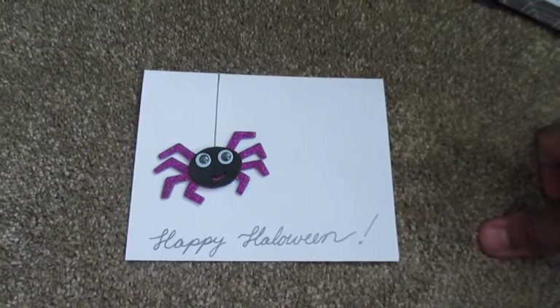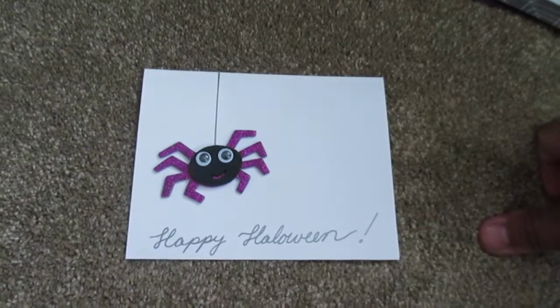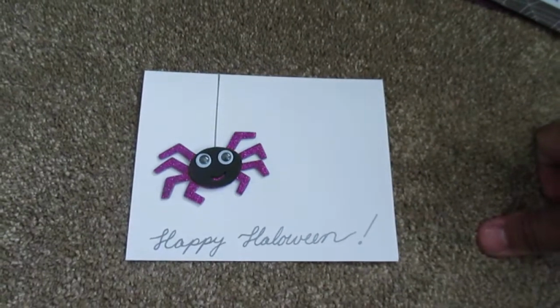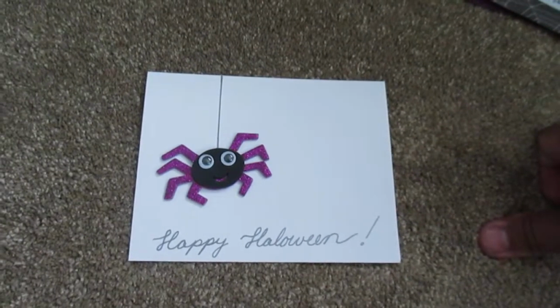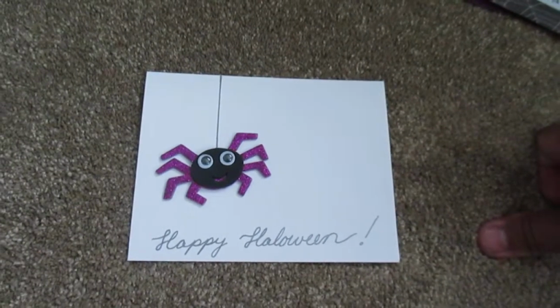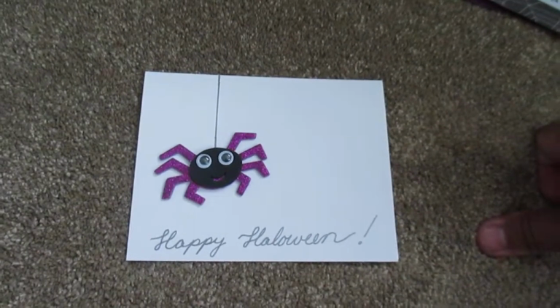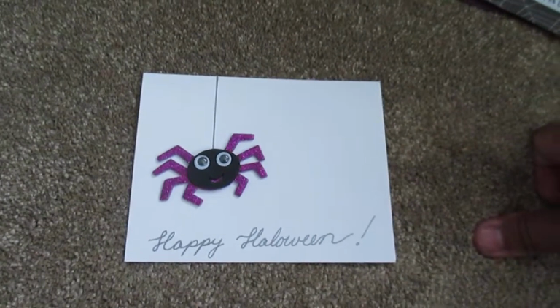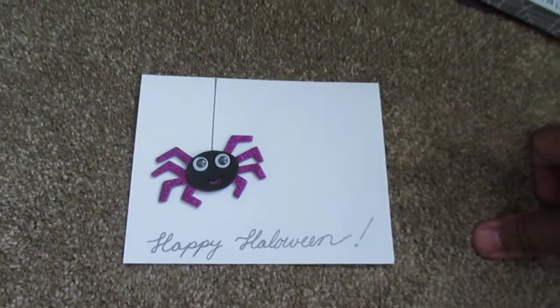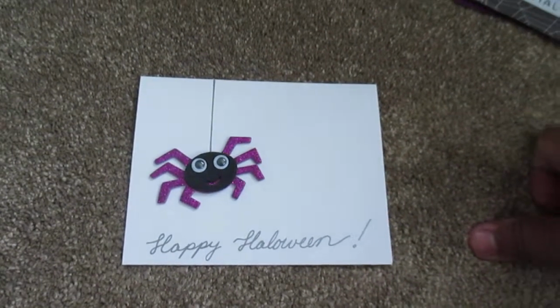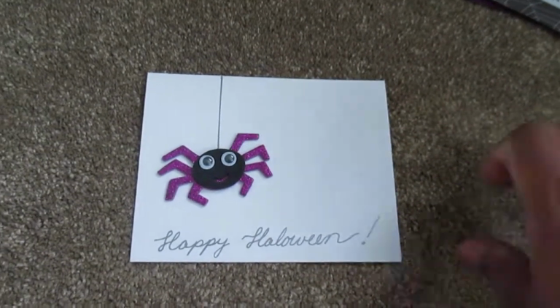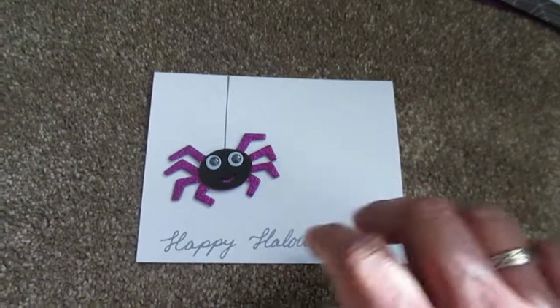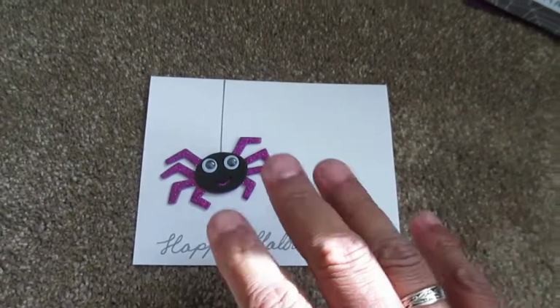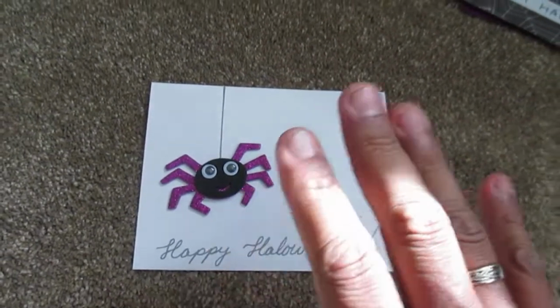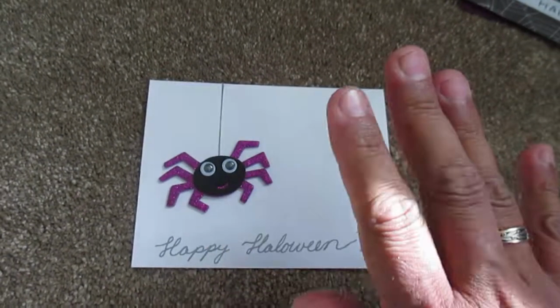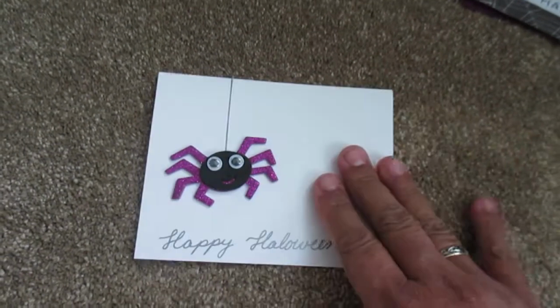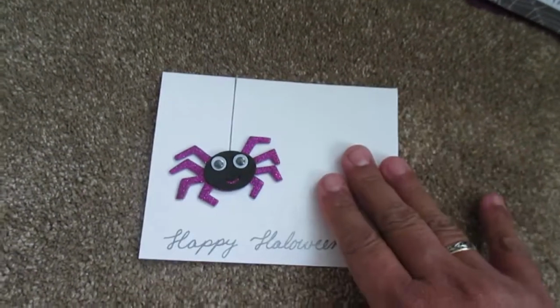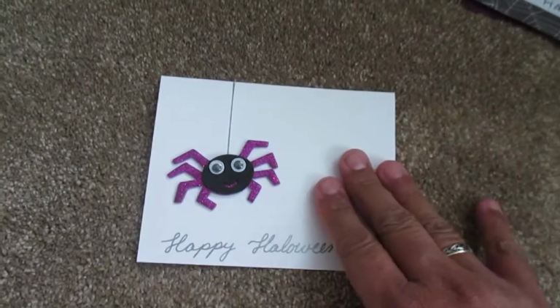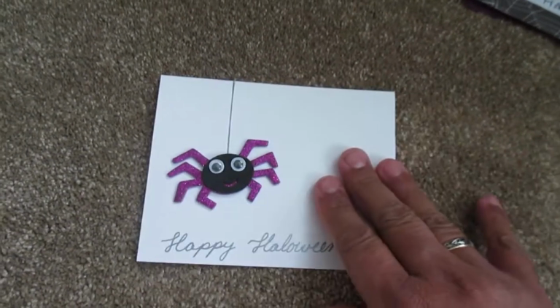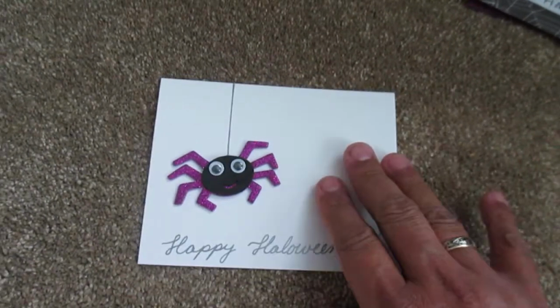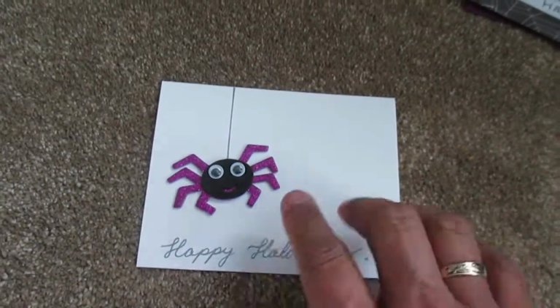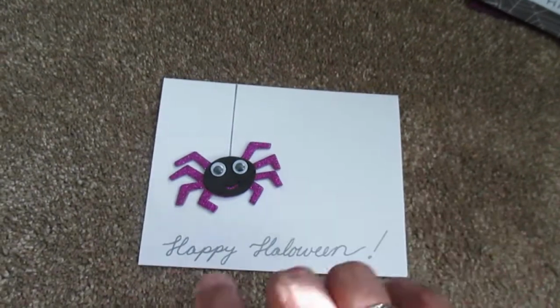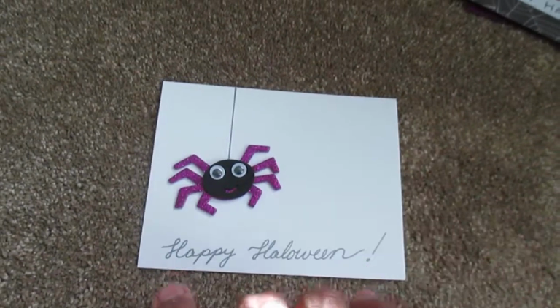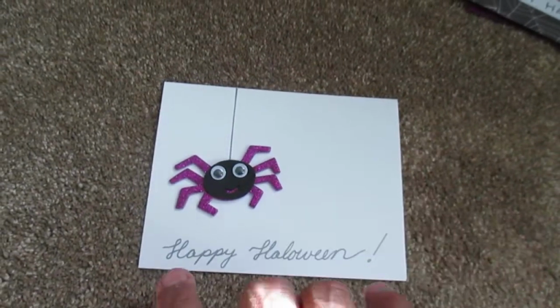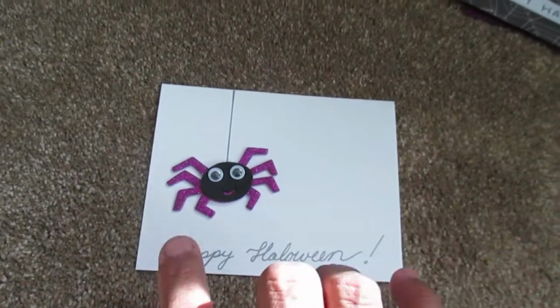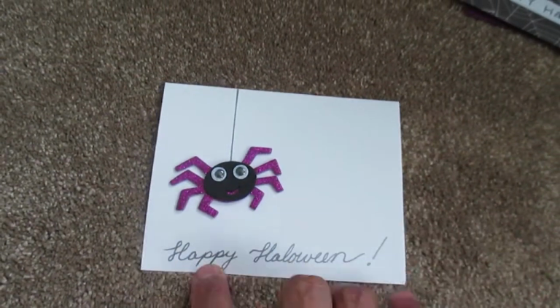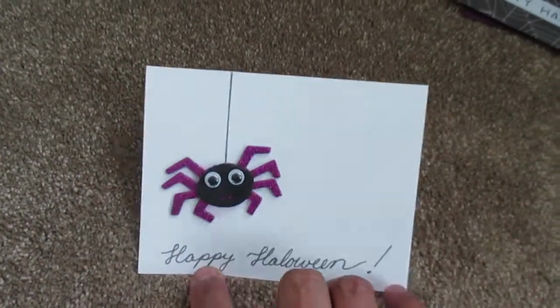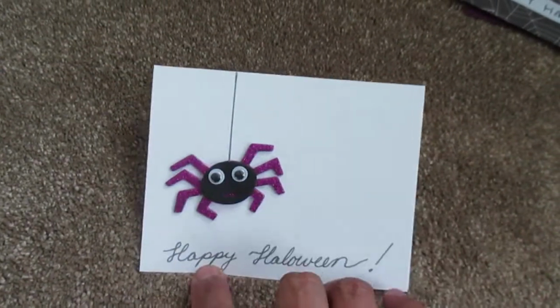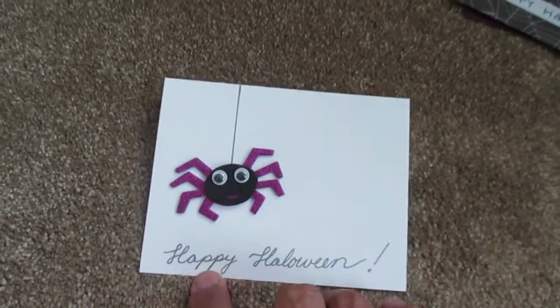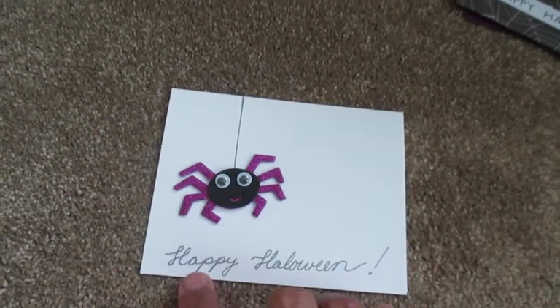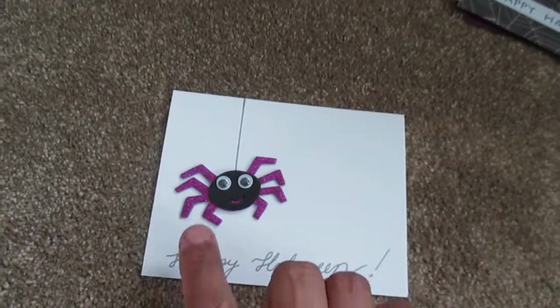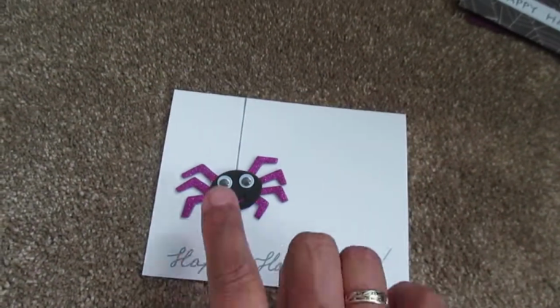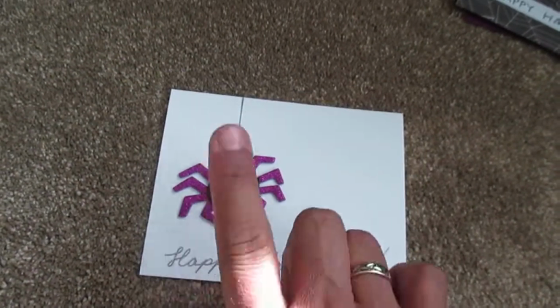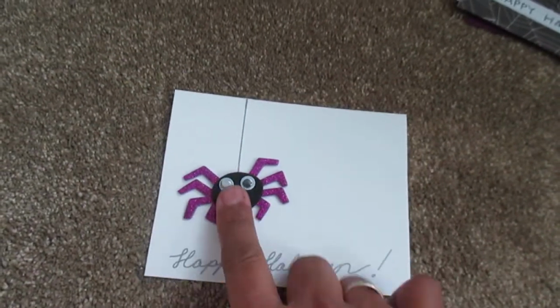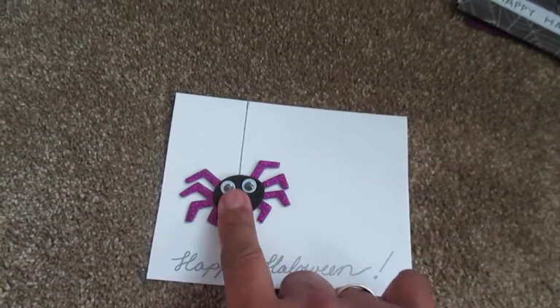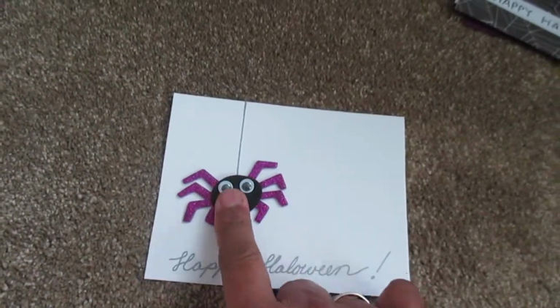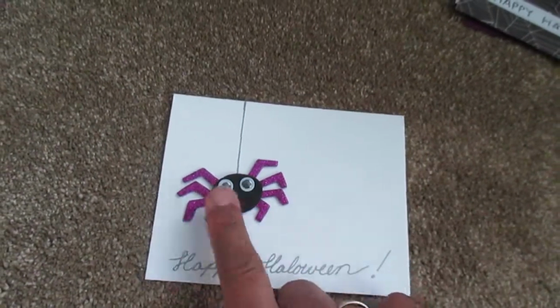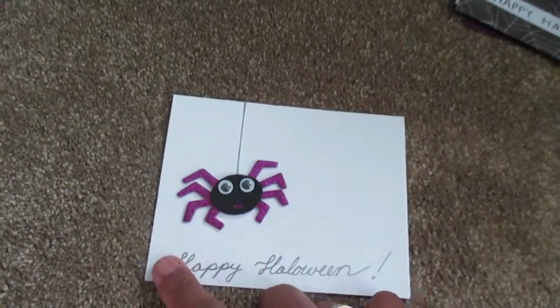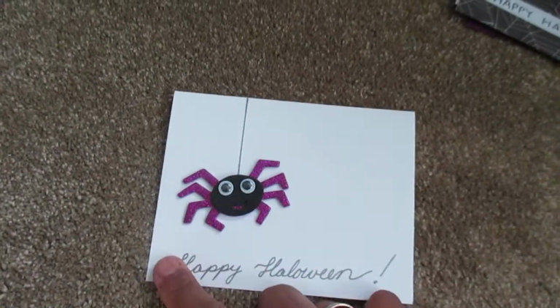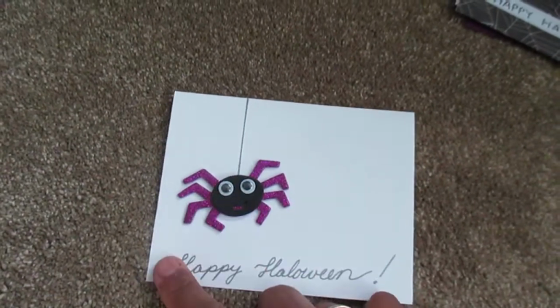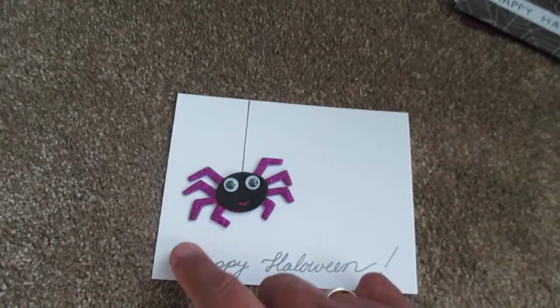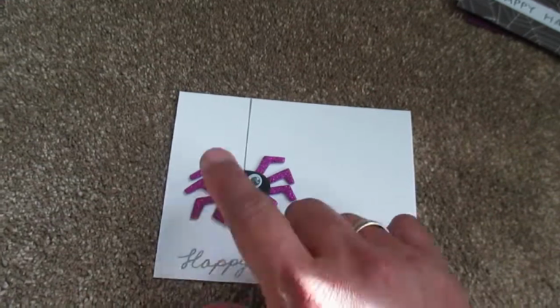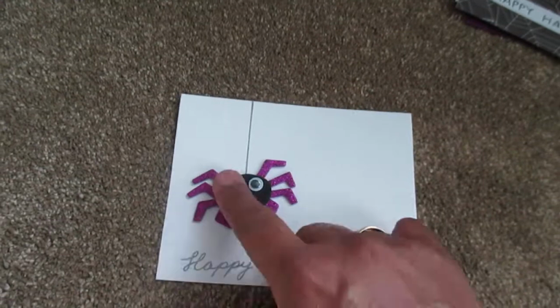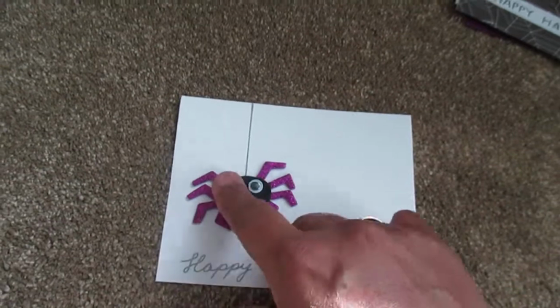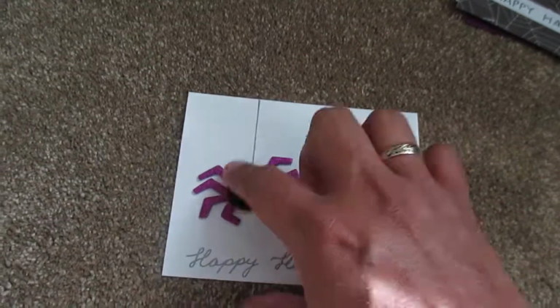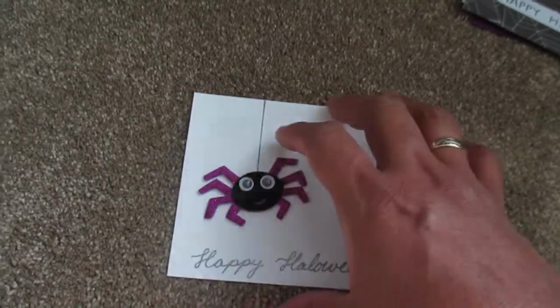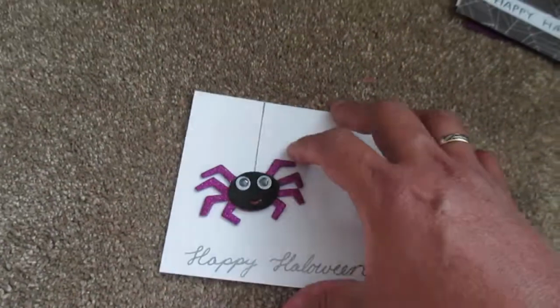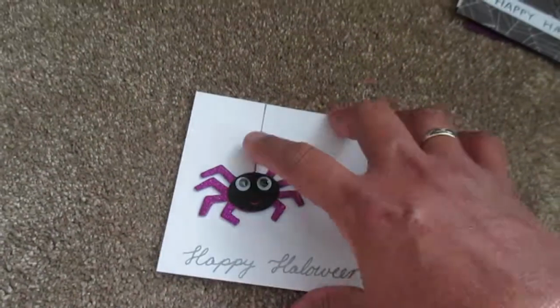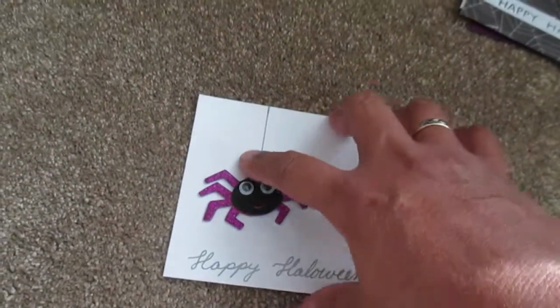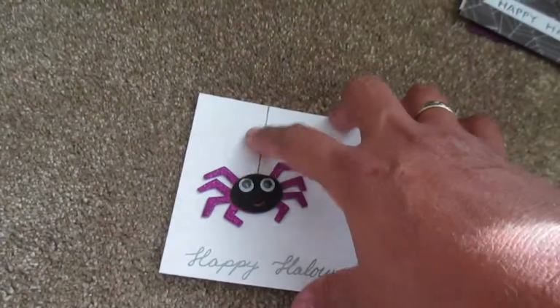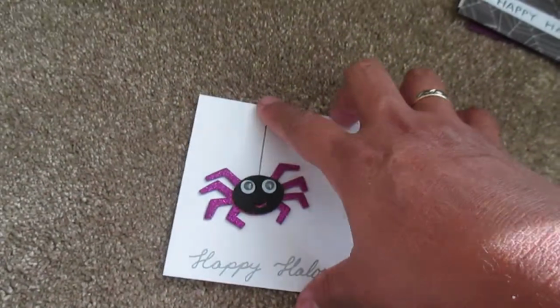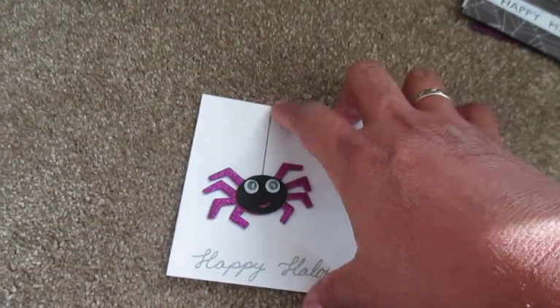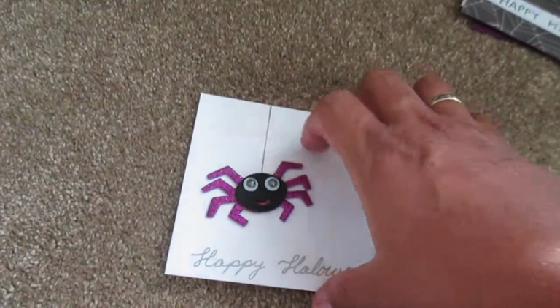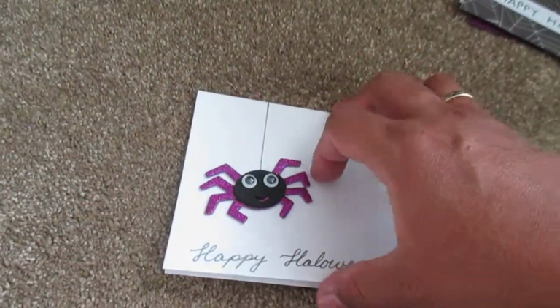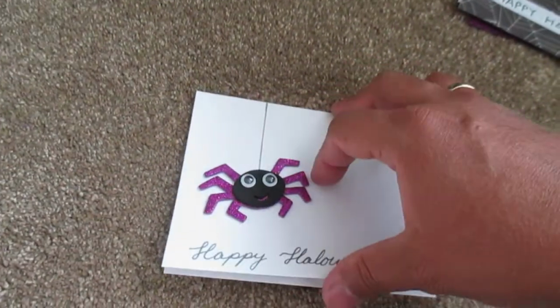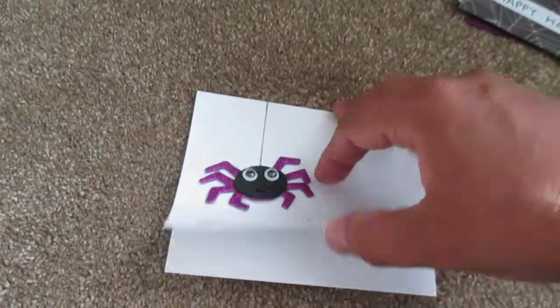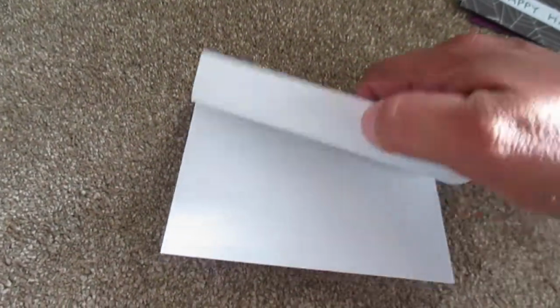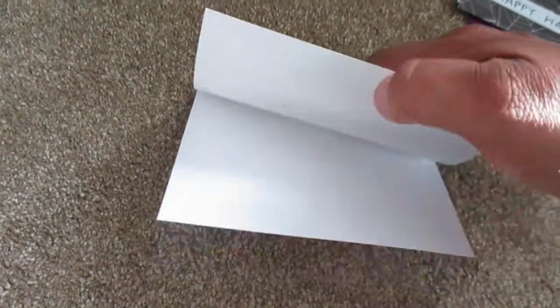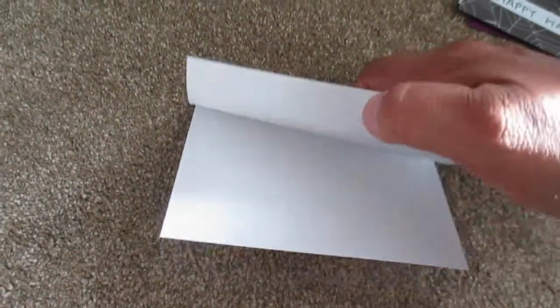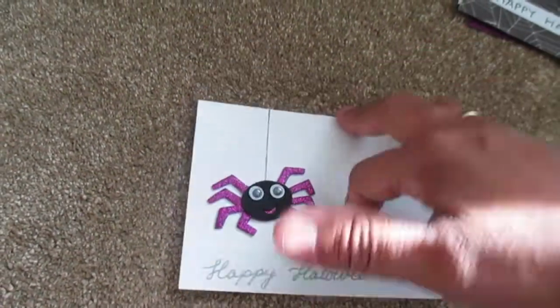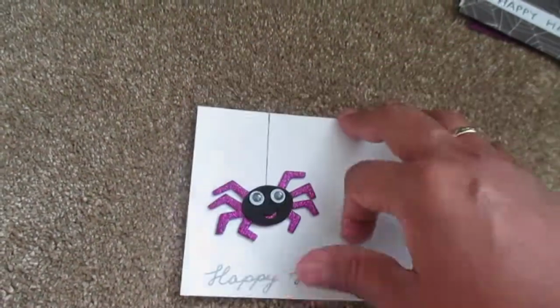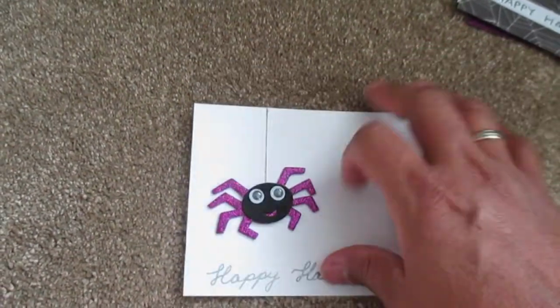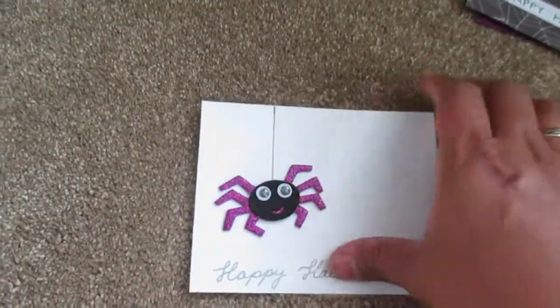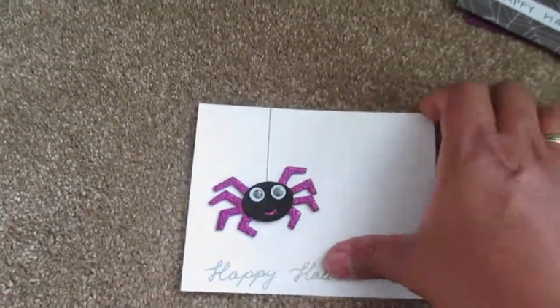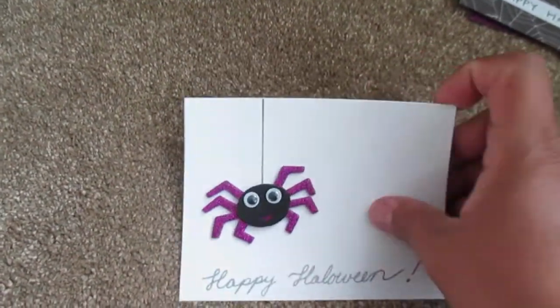Something really simple — everybody could probably do this one. White cardstock, handwriting, and just one little sticker. Simple as that.